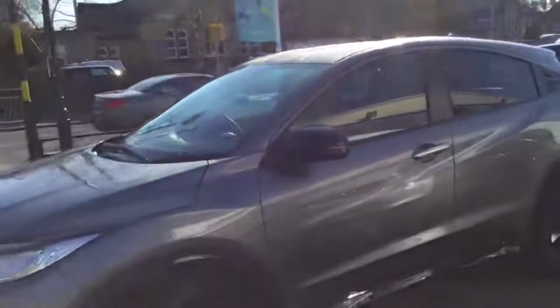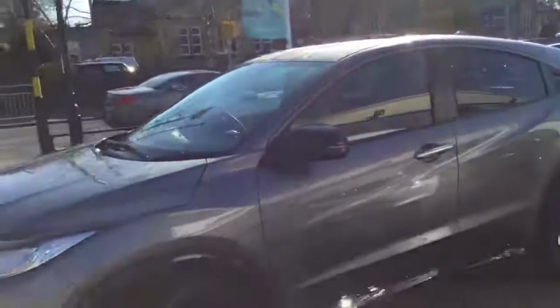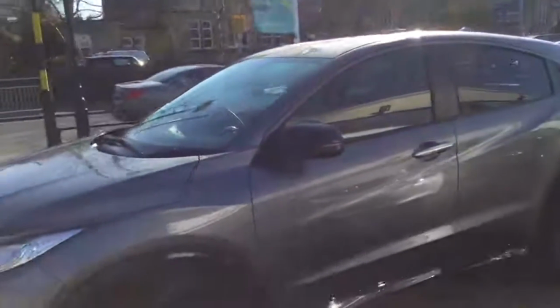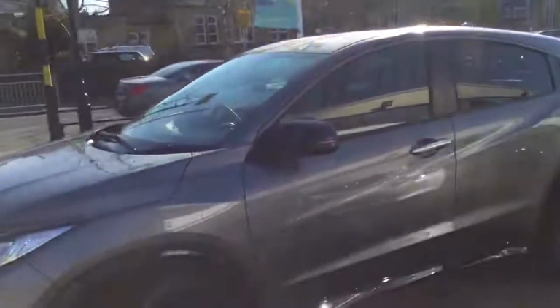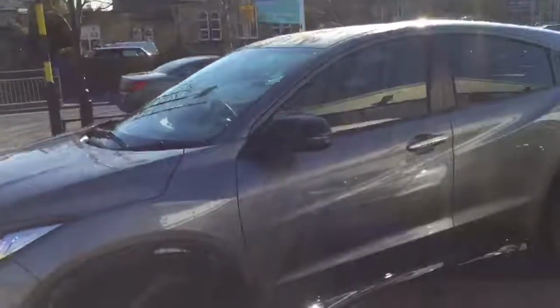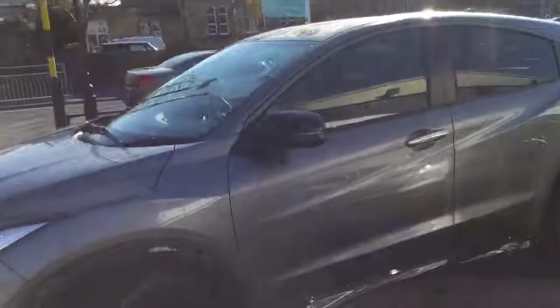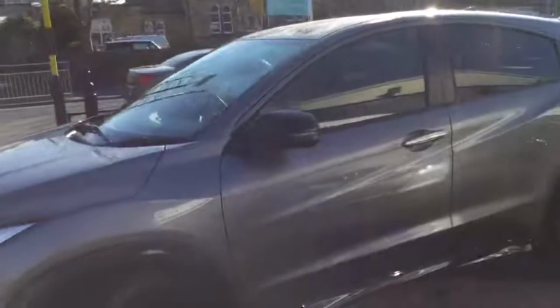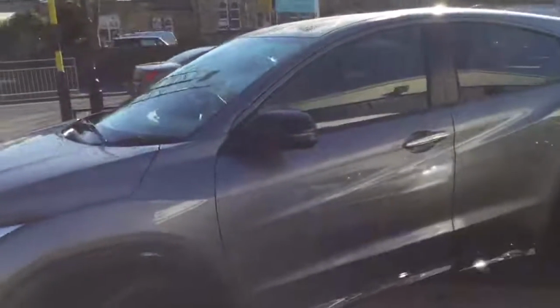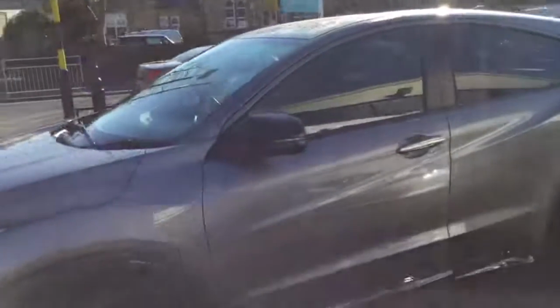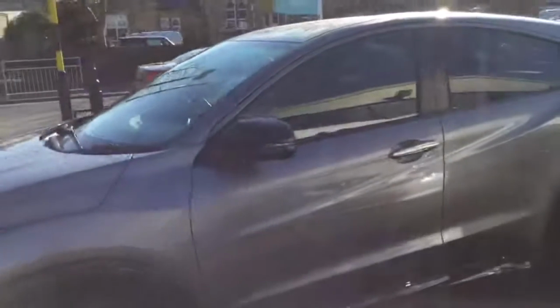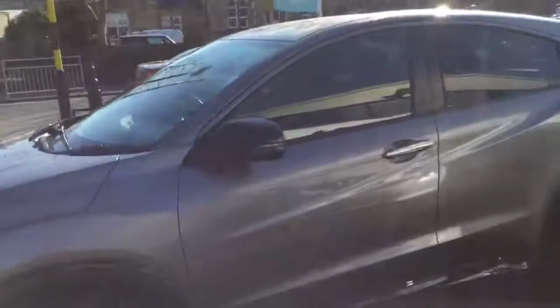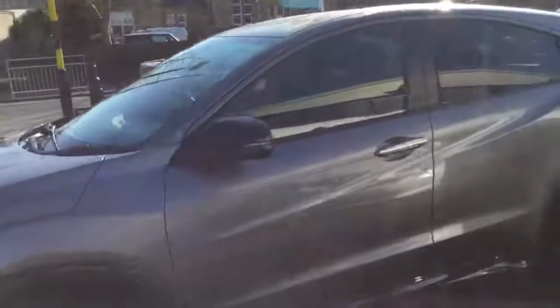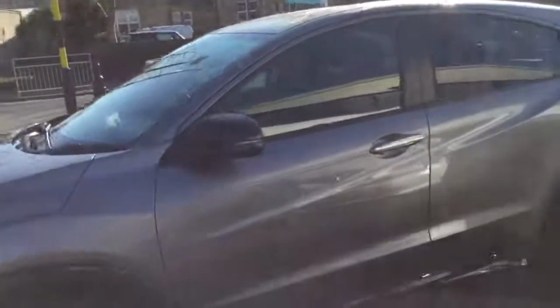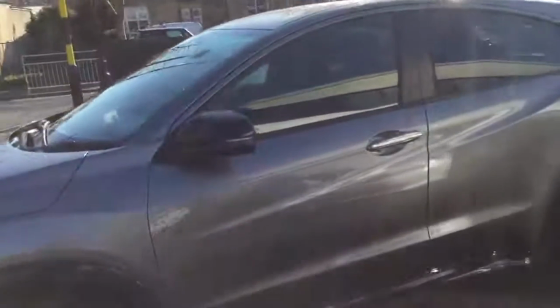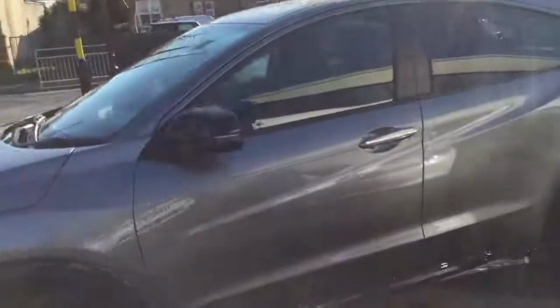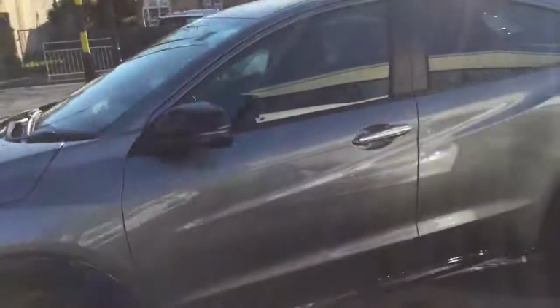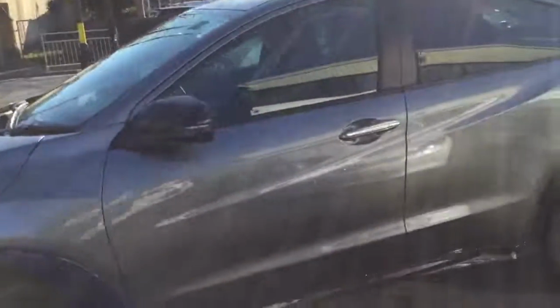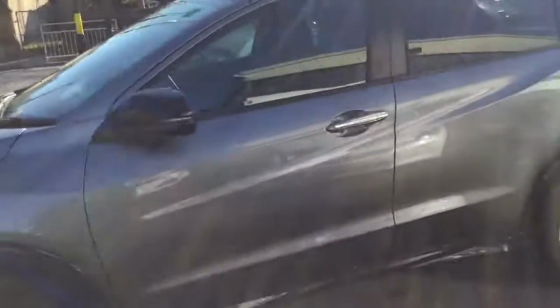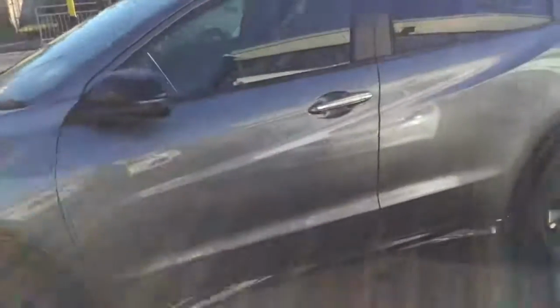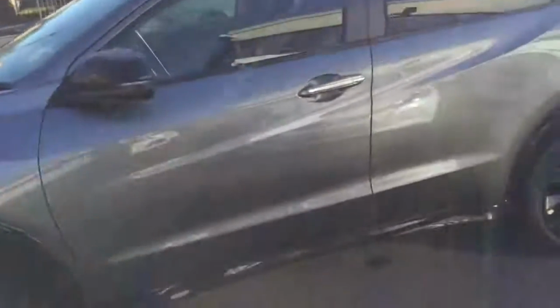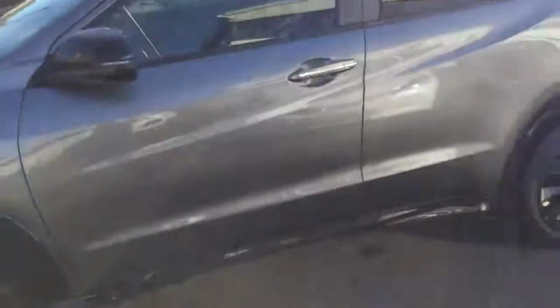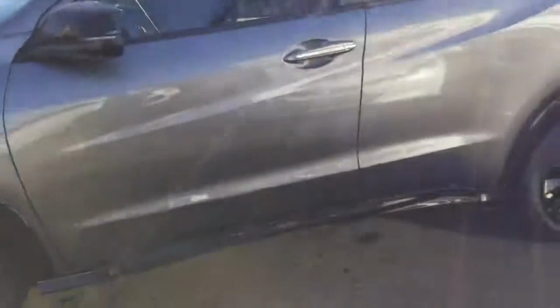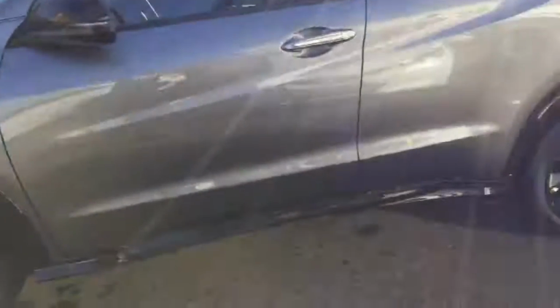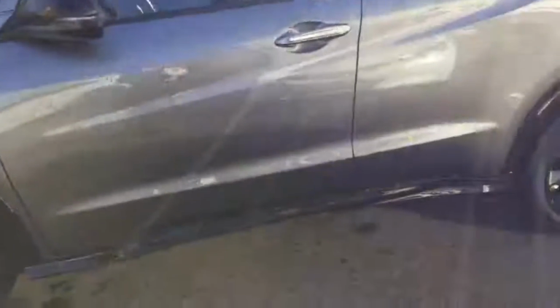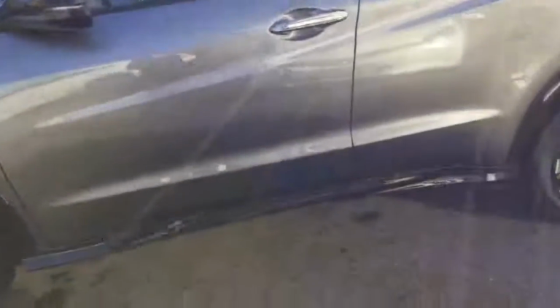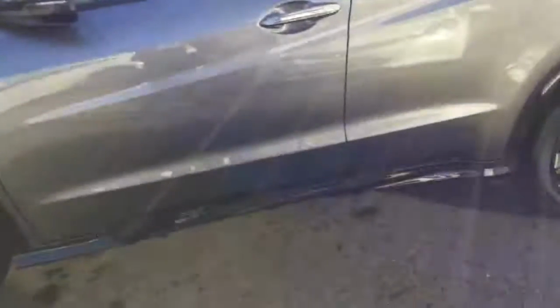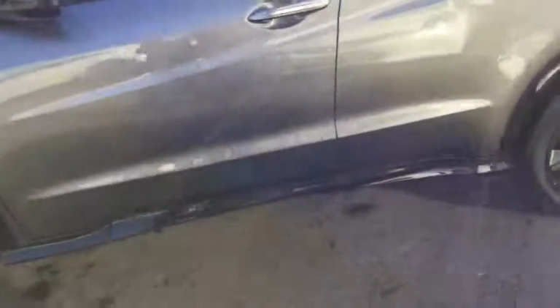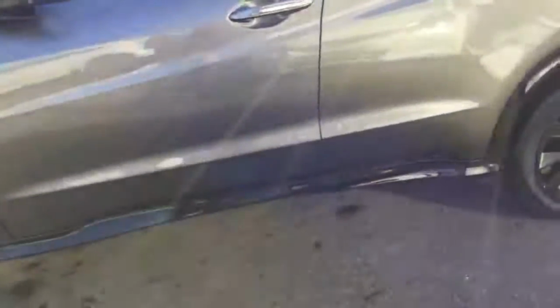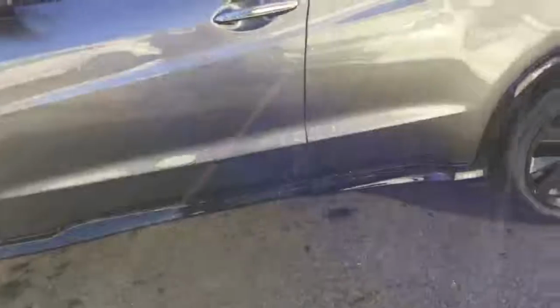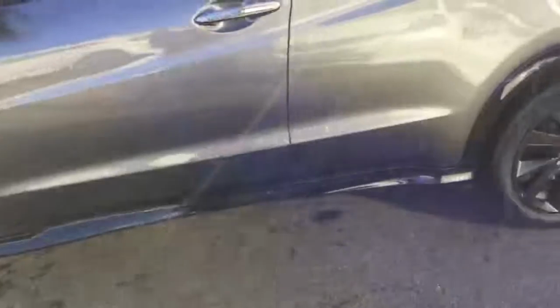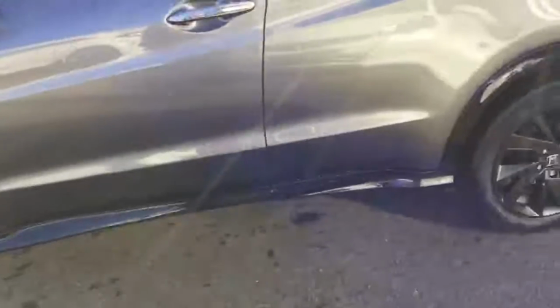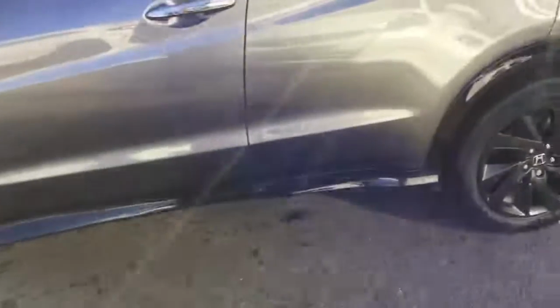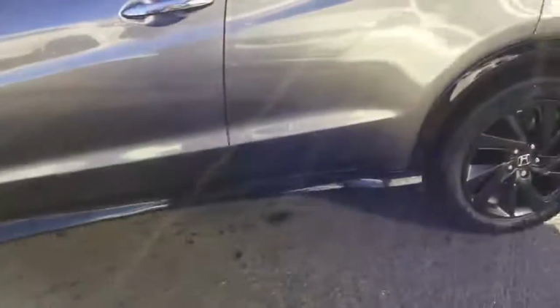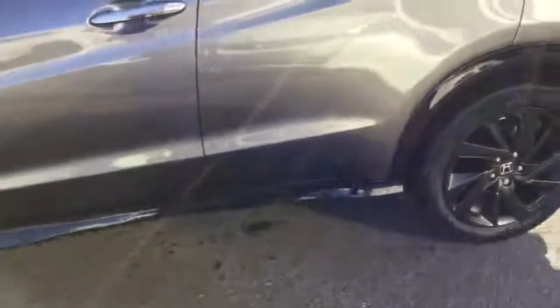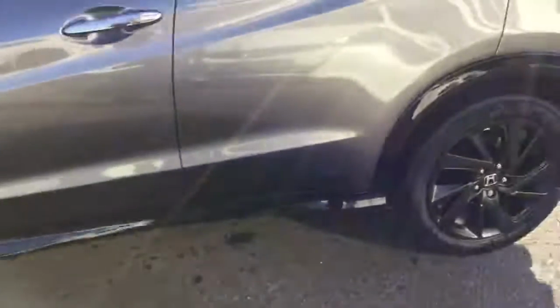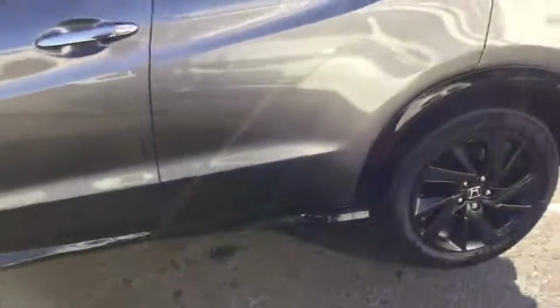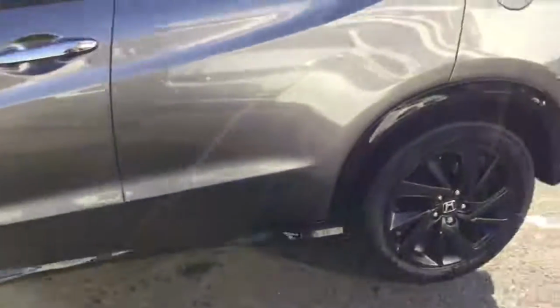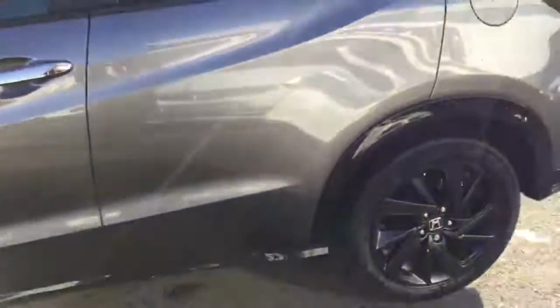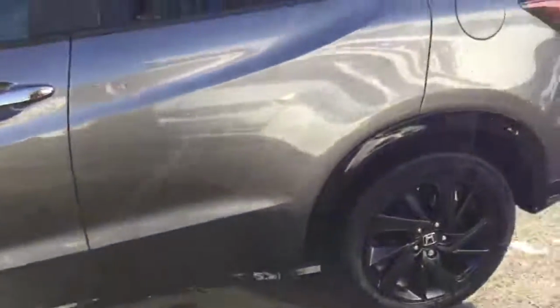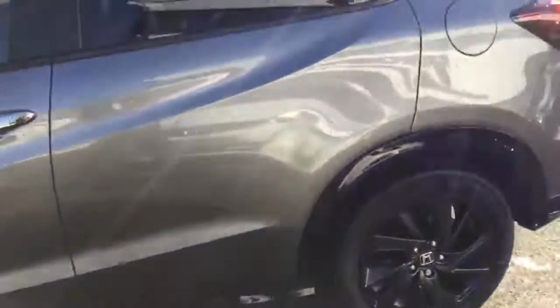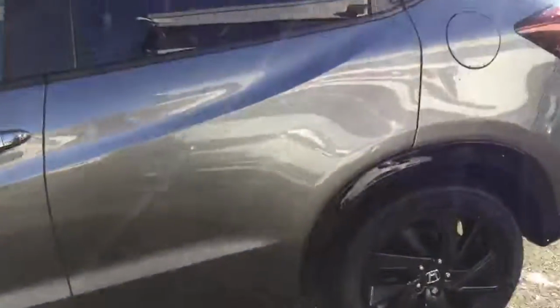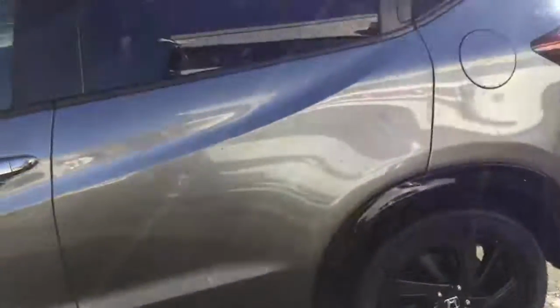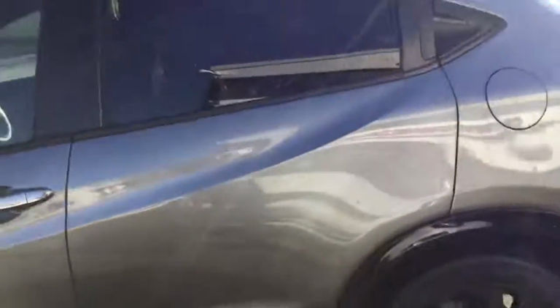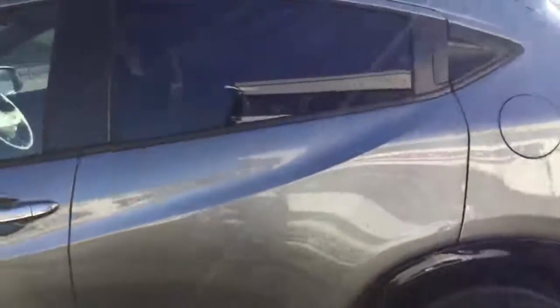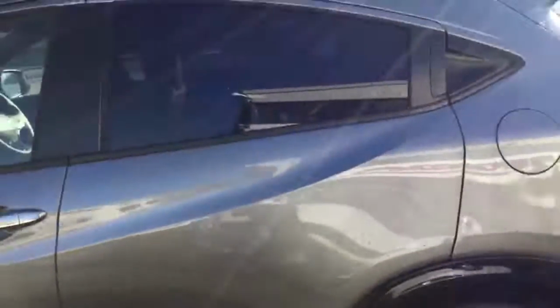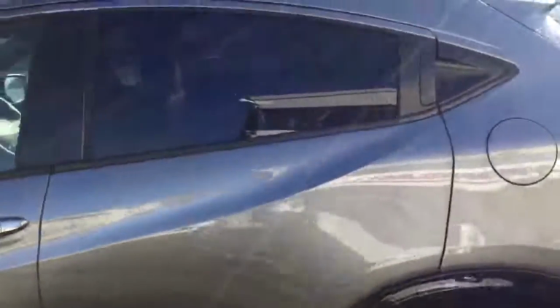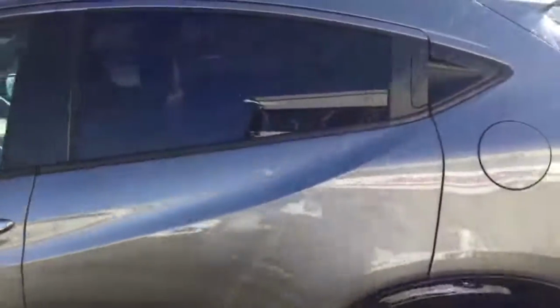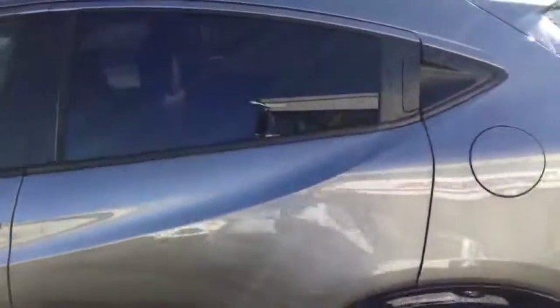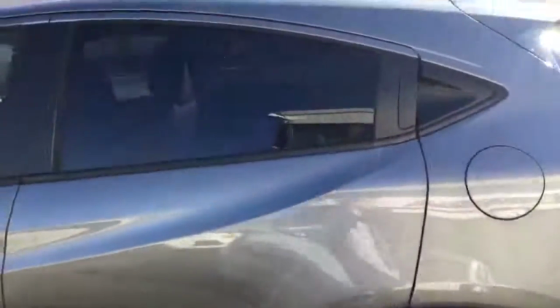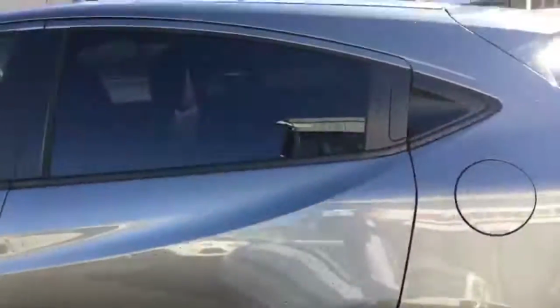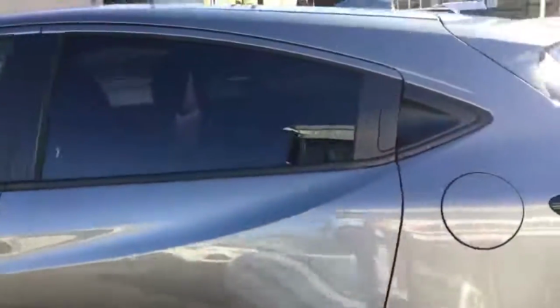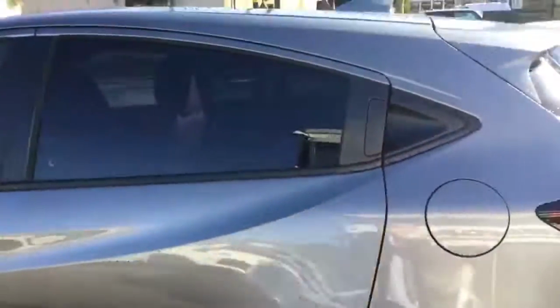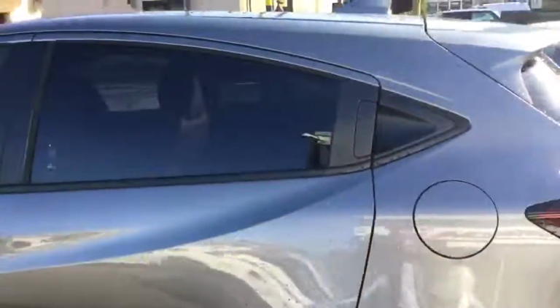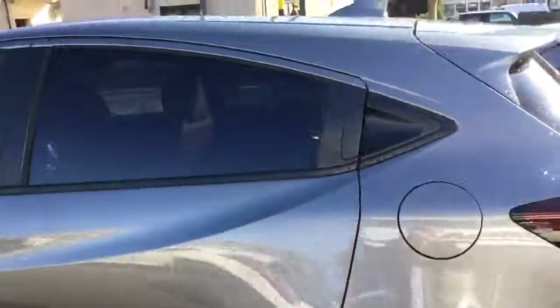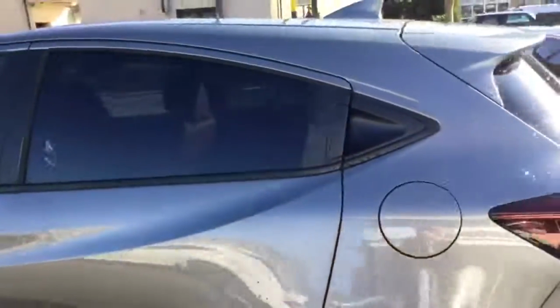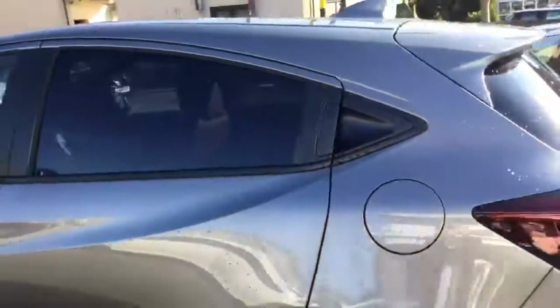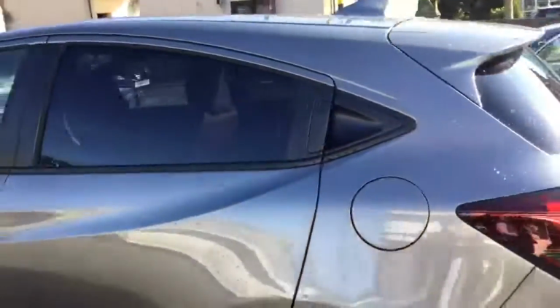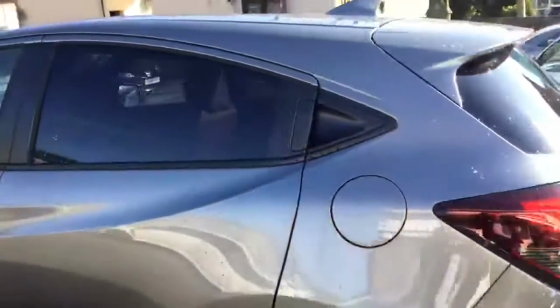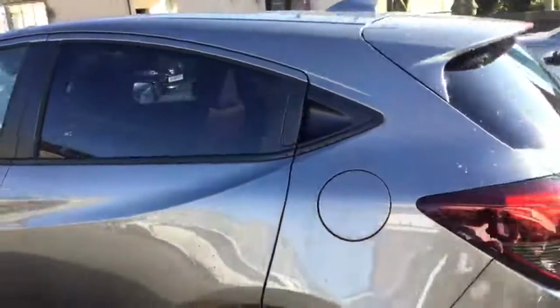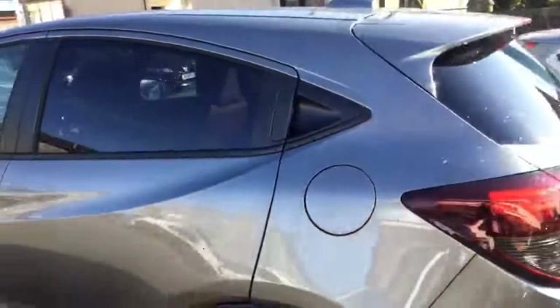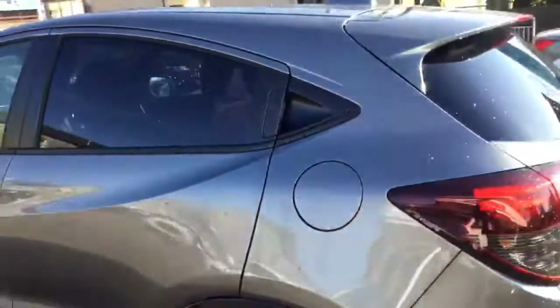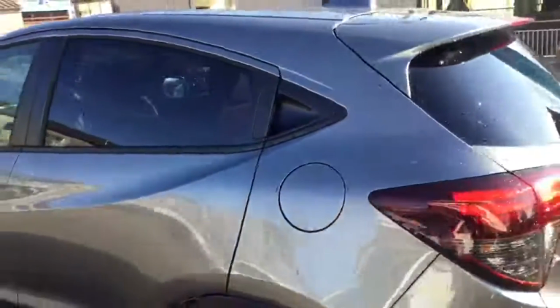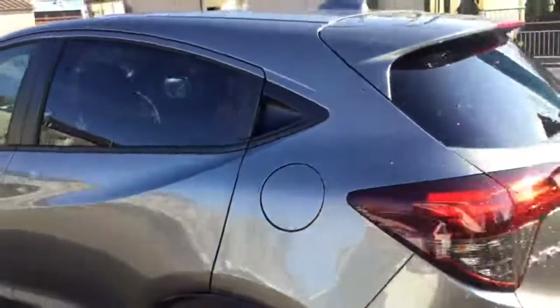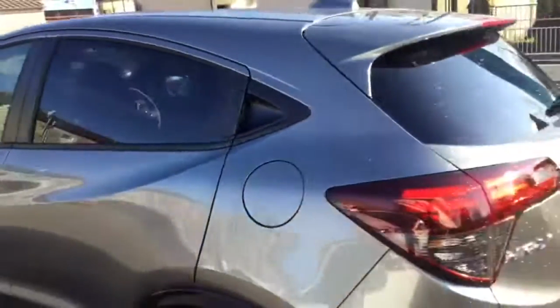Down the side of the car we have black mirror caps, more of the black accents, and the rear privacy glass.